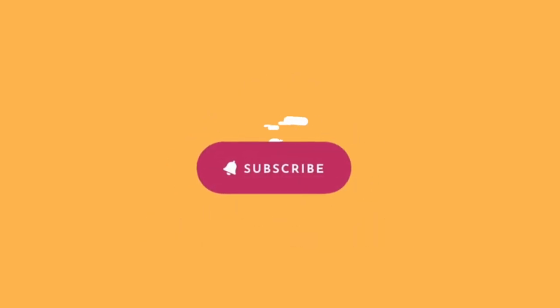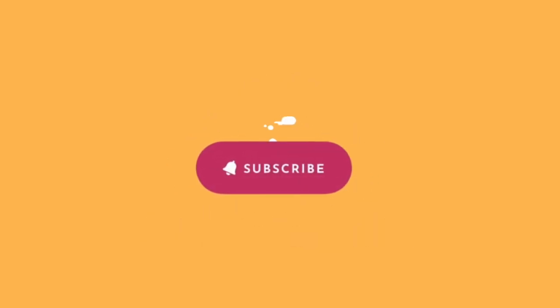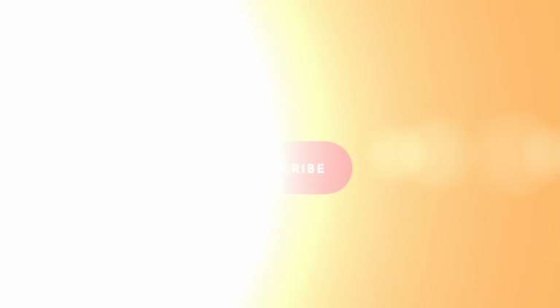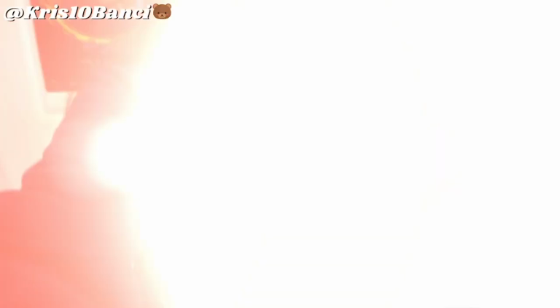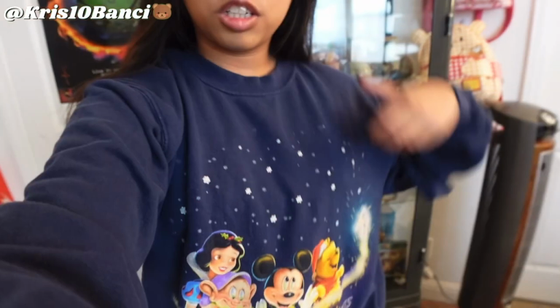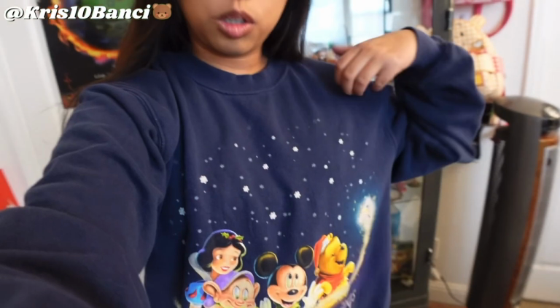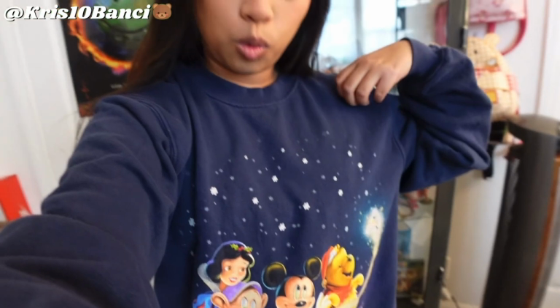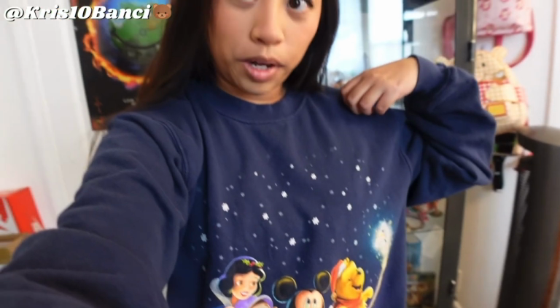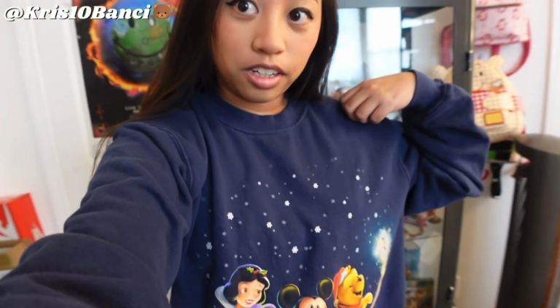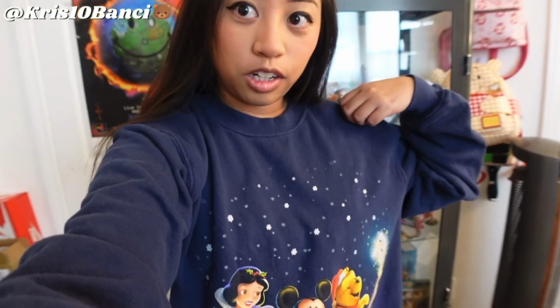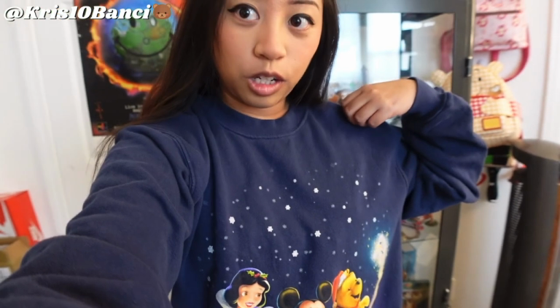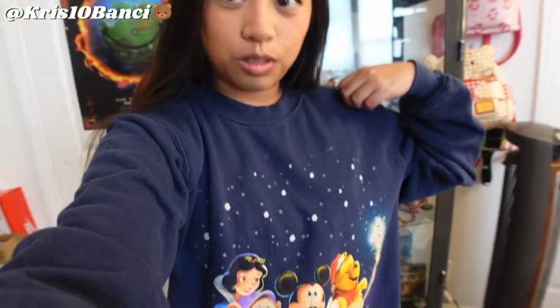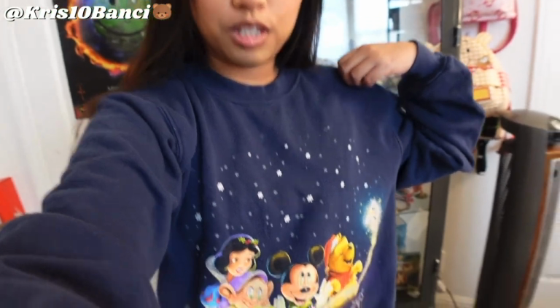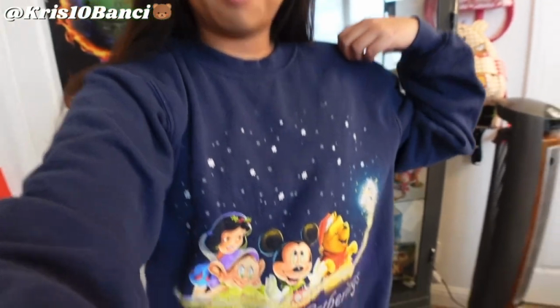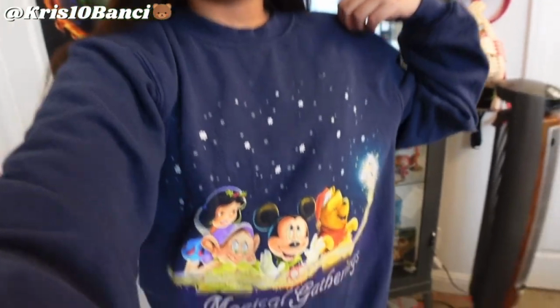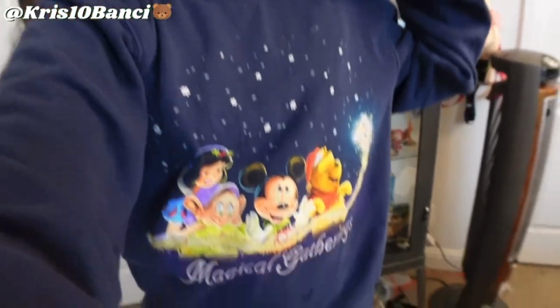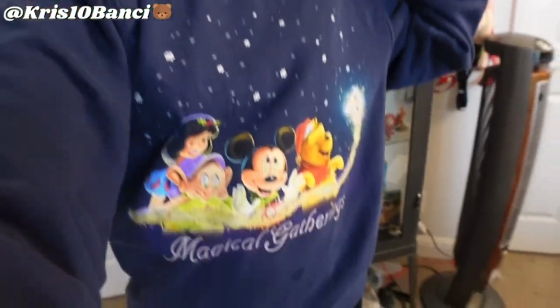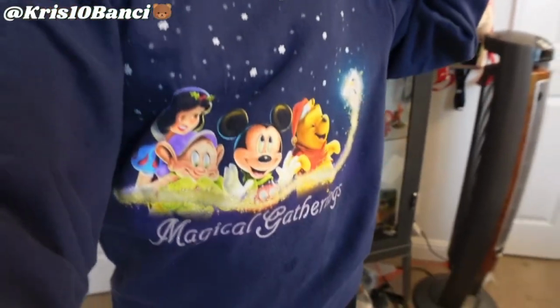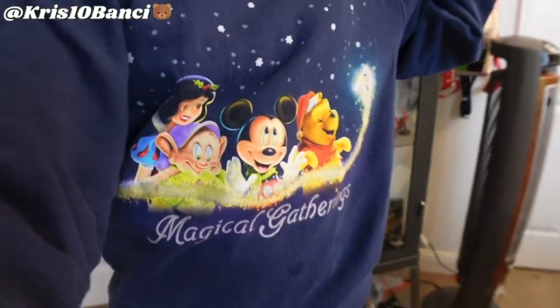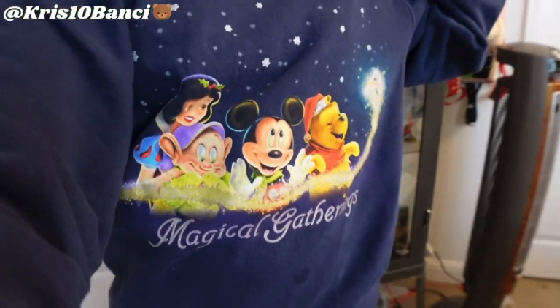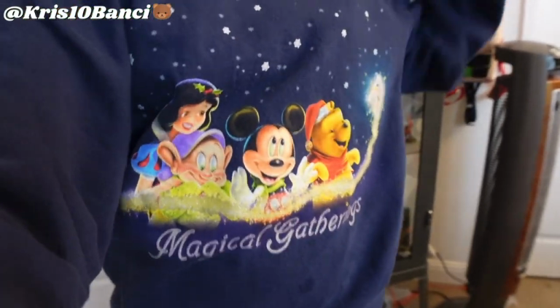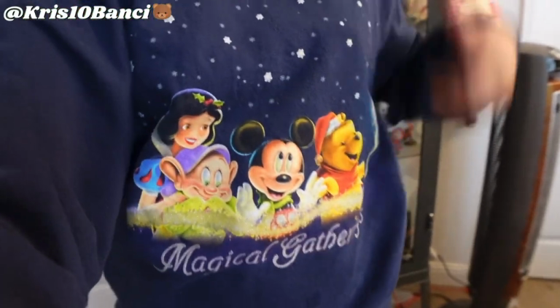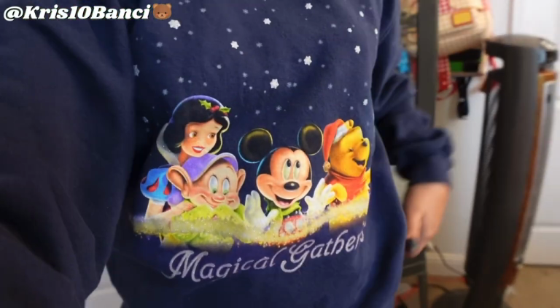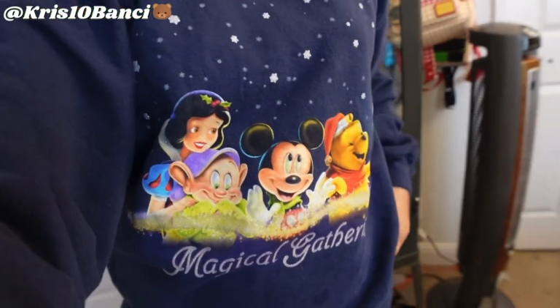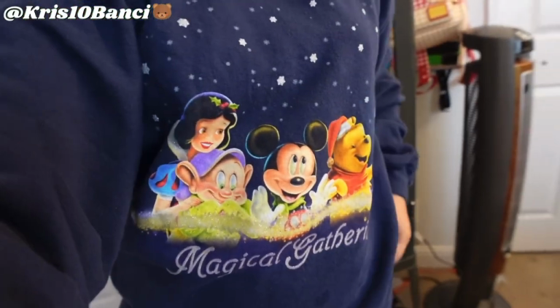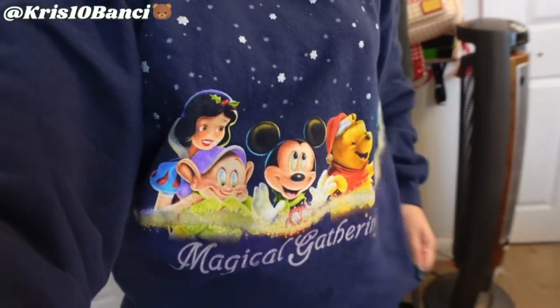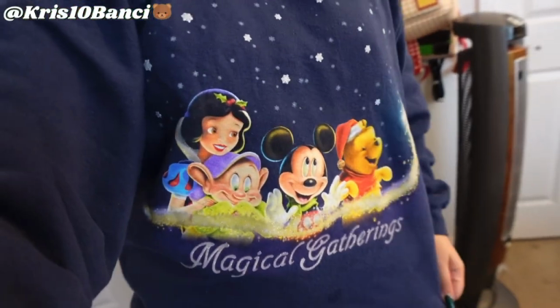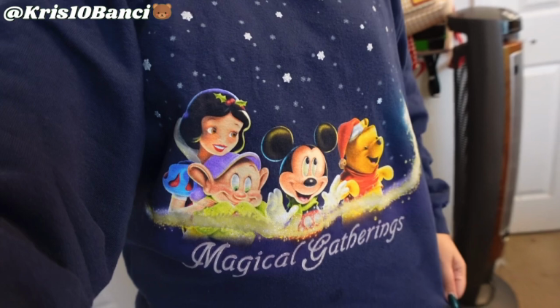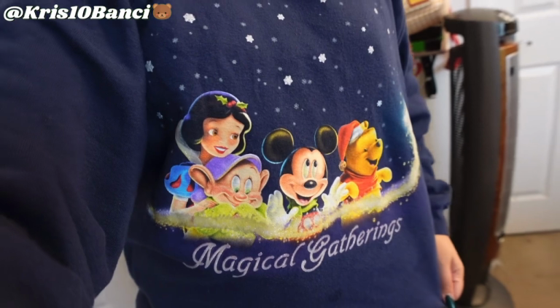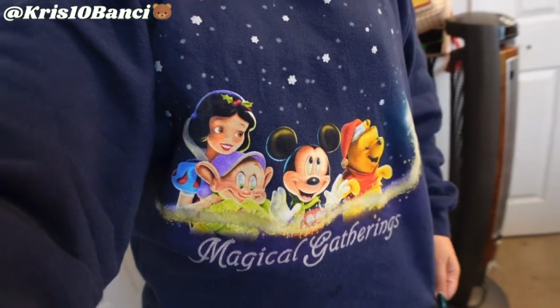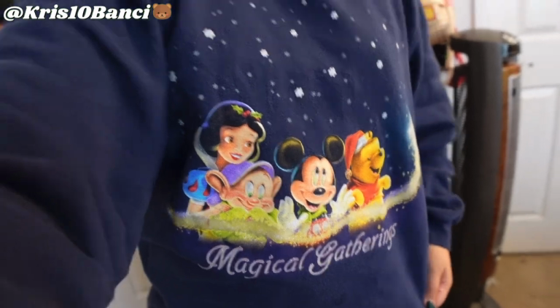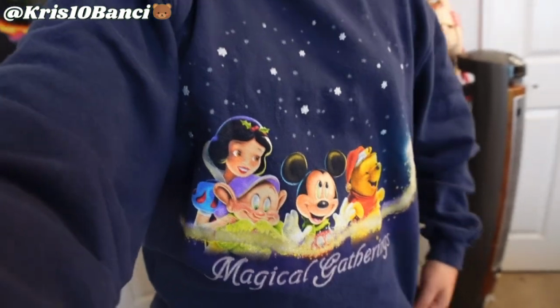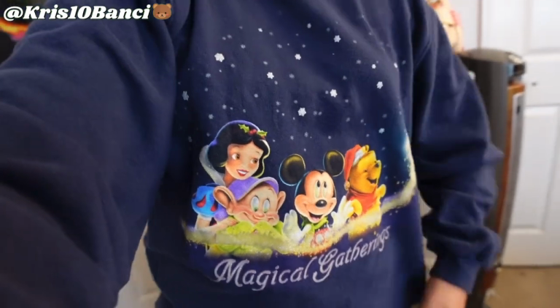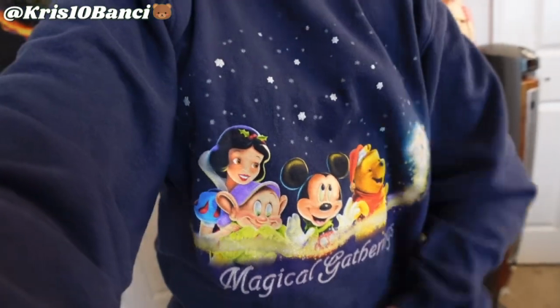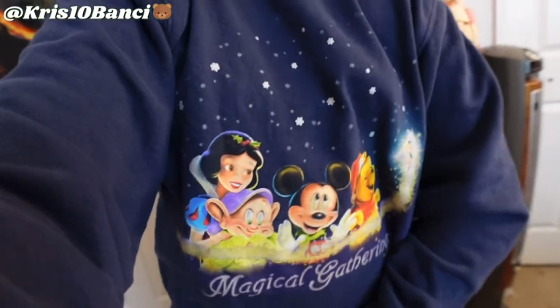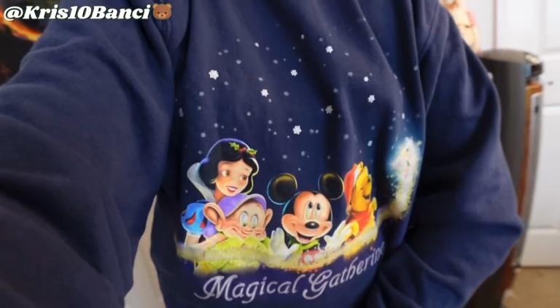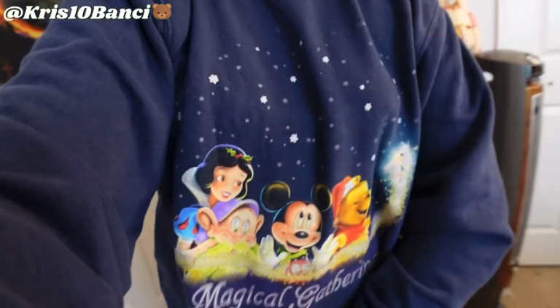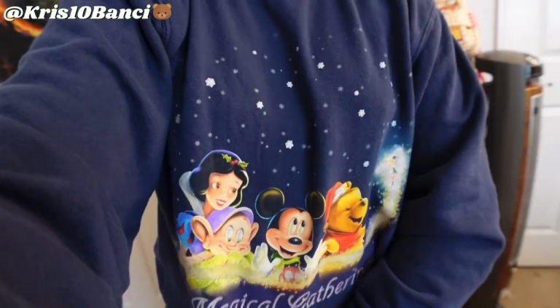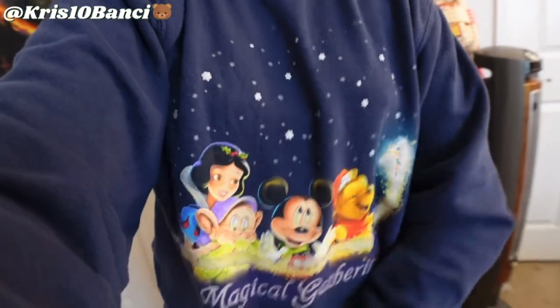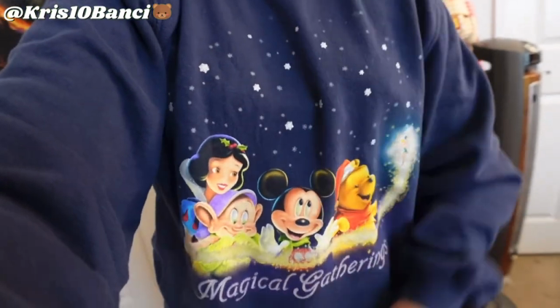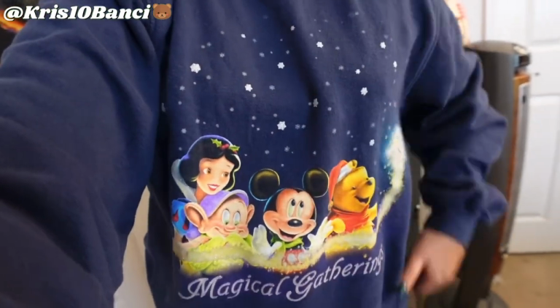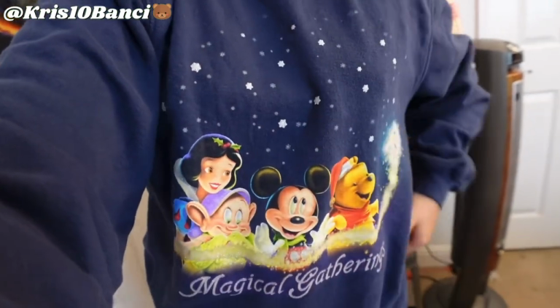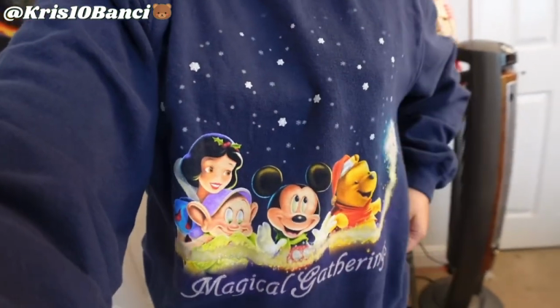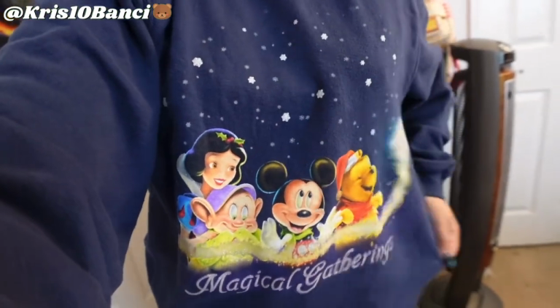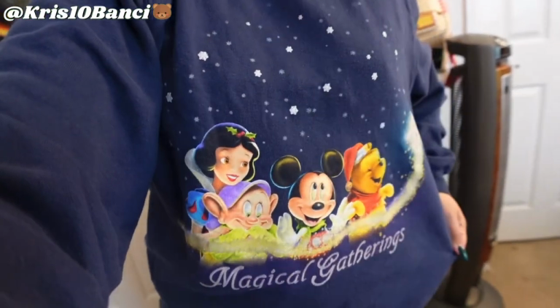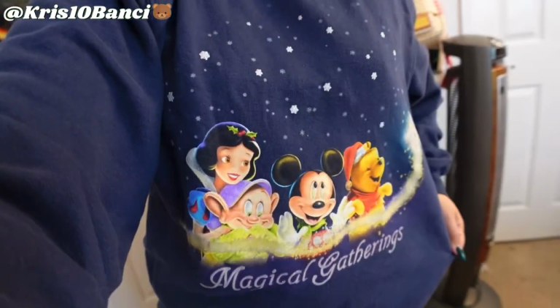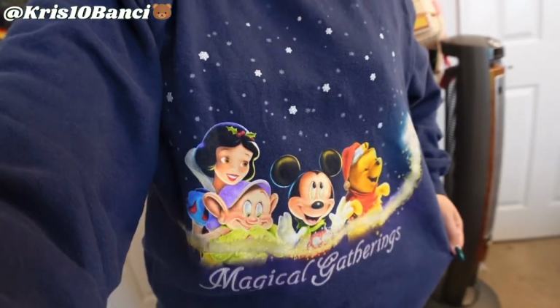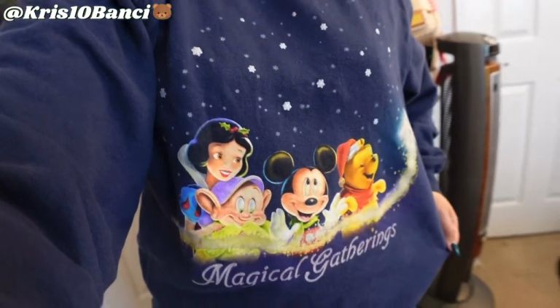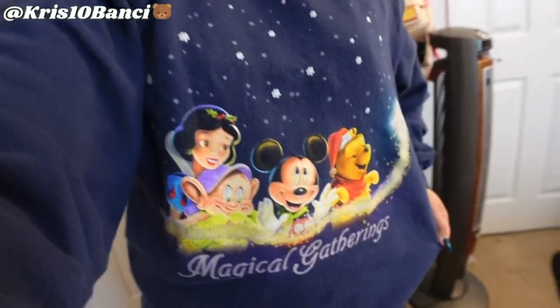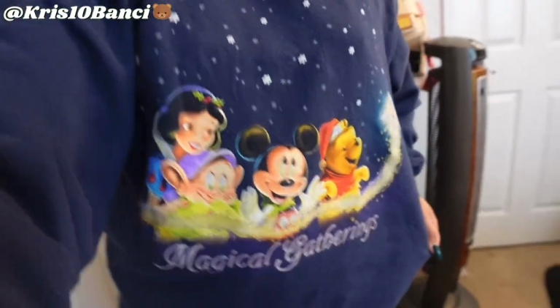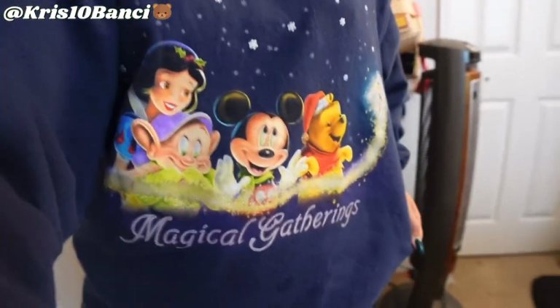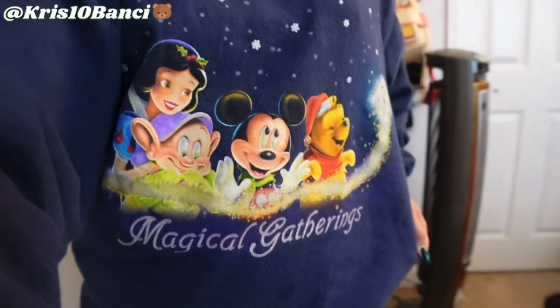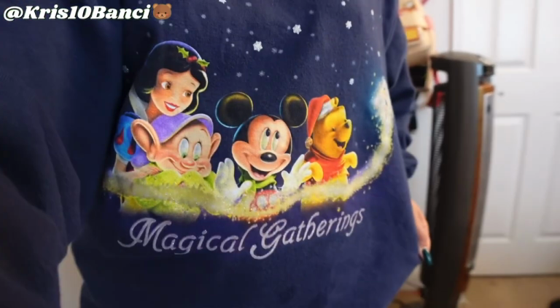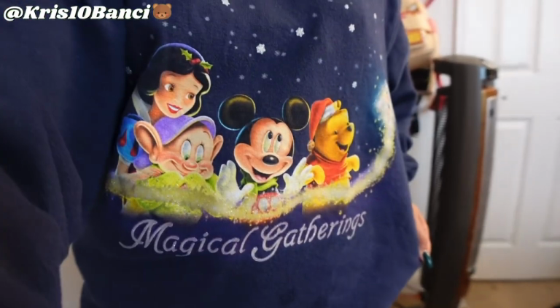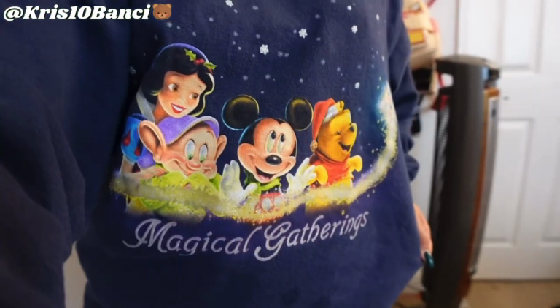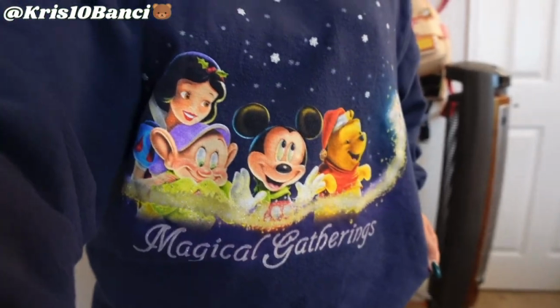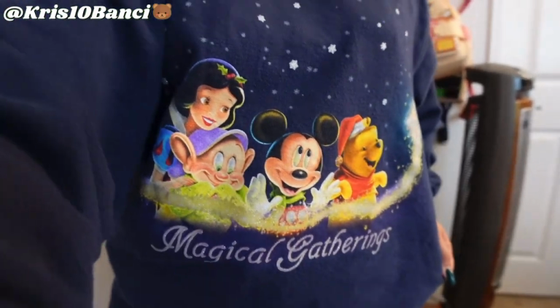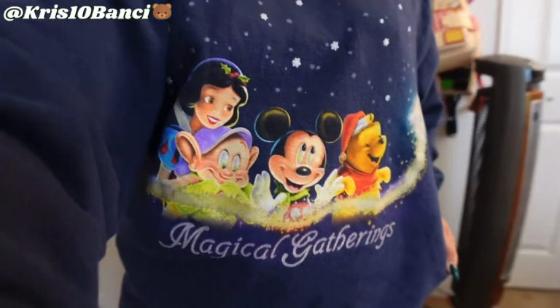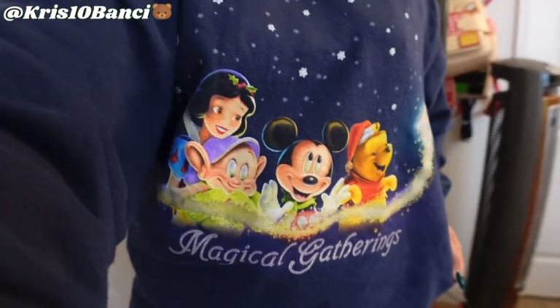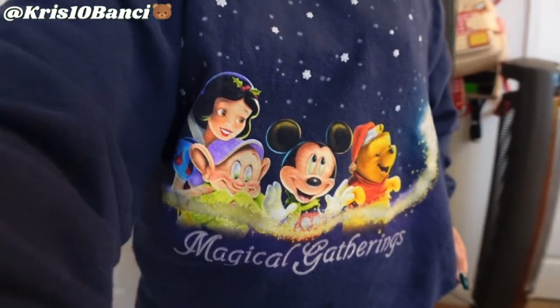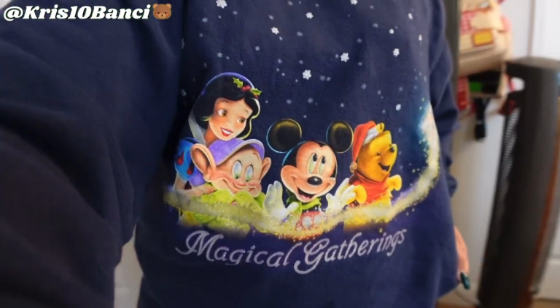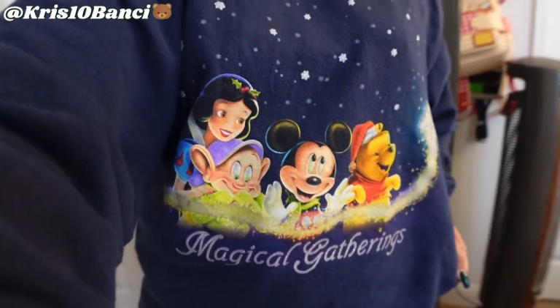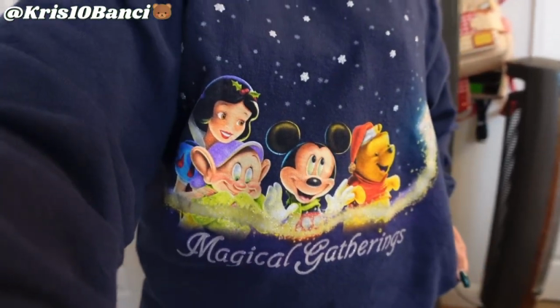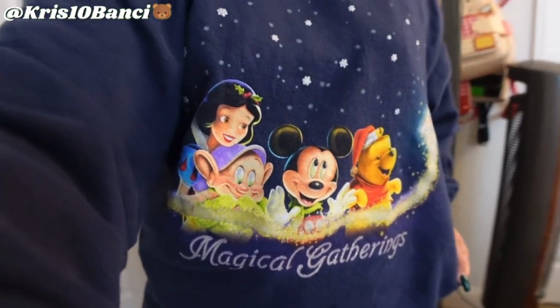Also, quick close-up on the fit. Got a vintage Disney crew neck. Perfect for the holidays.